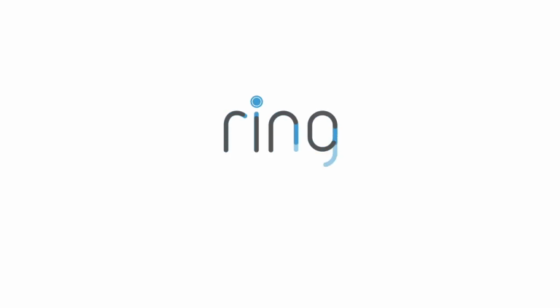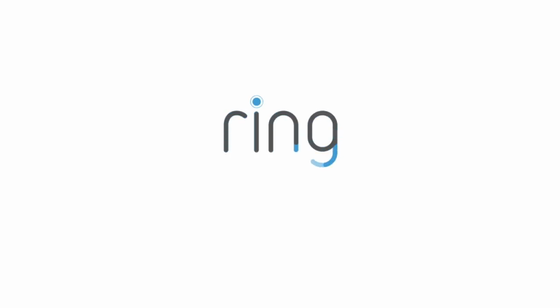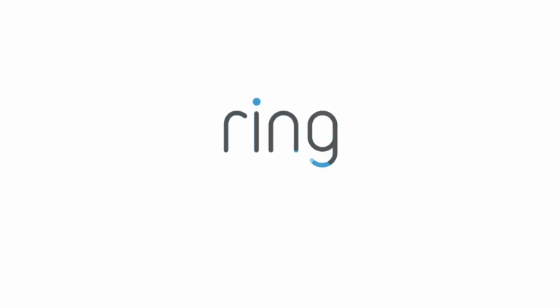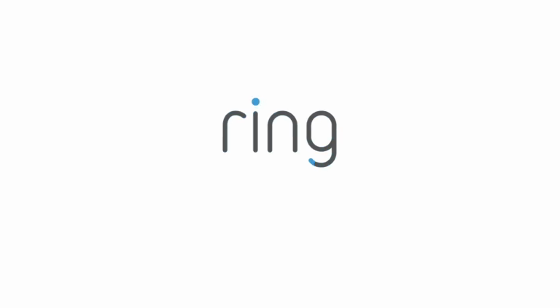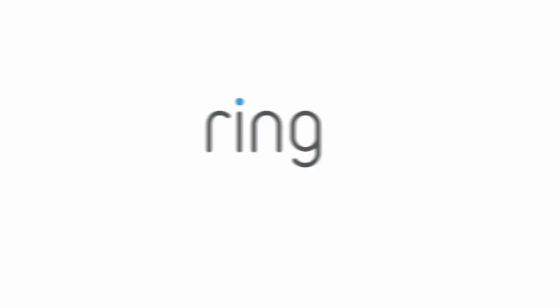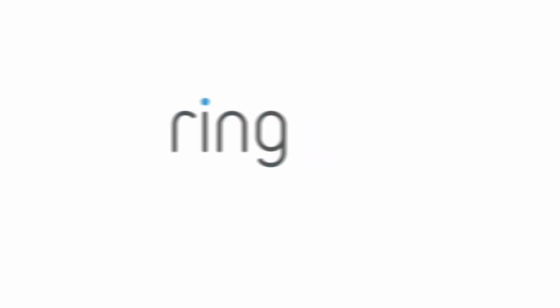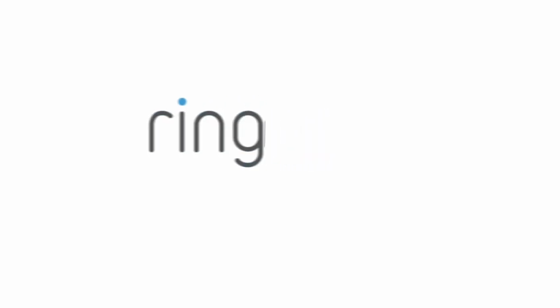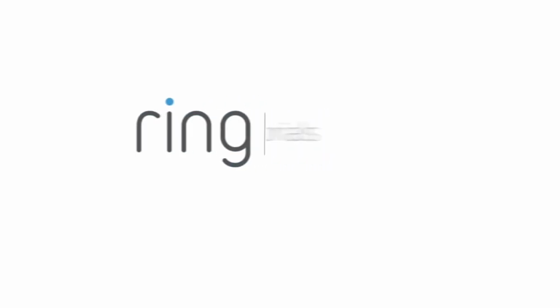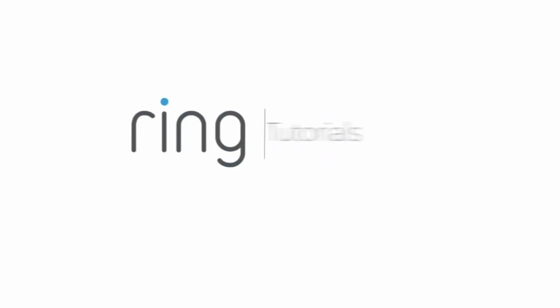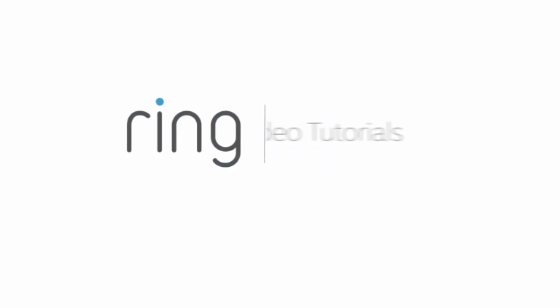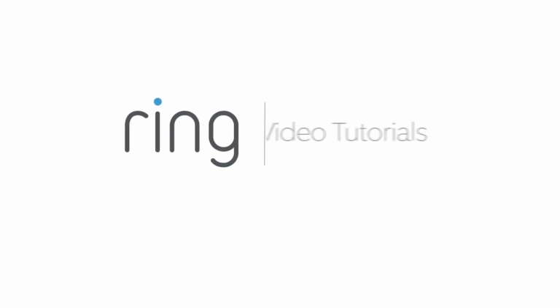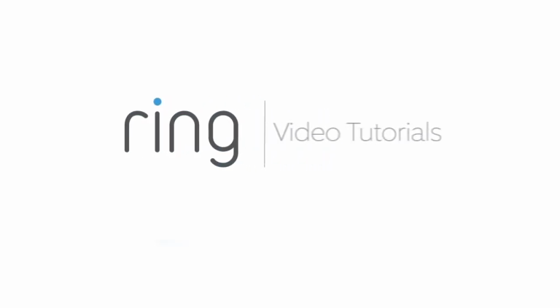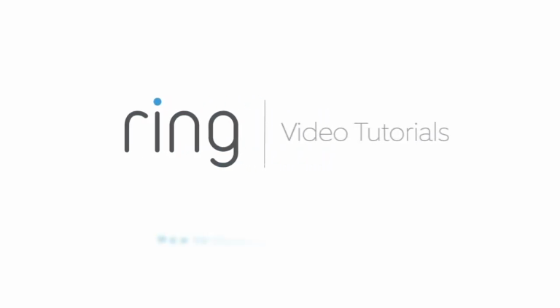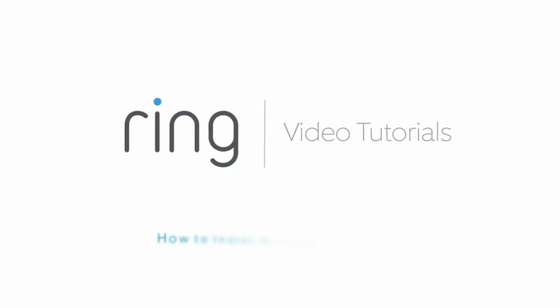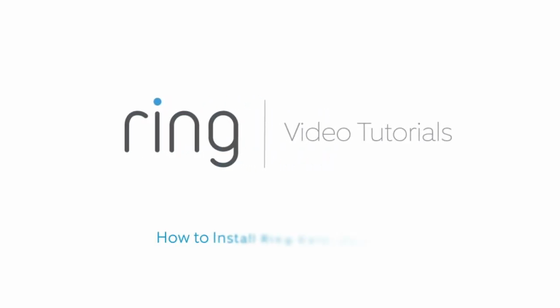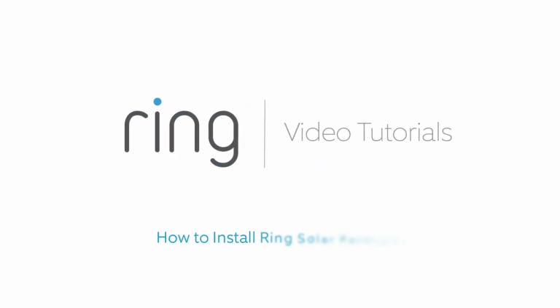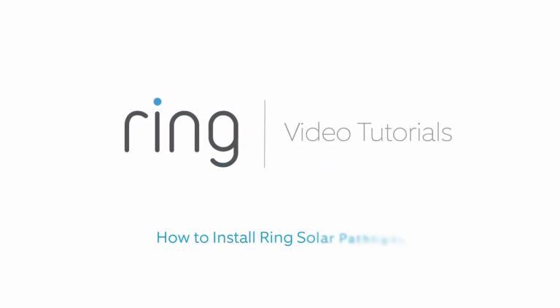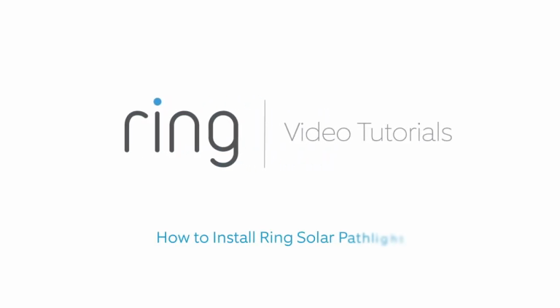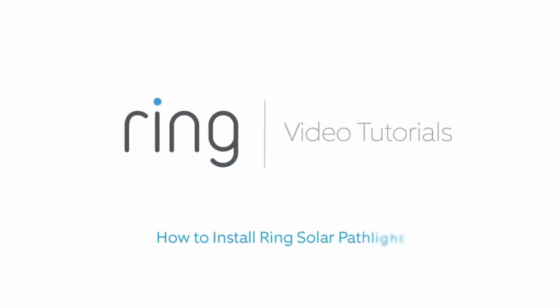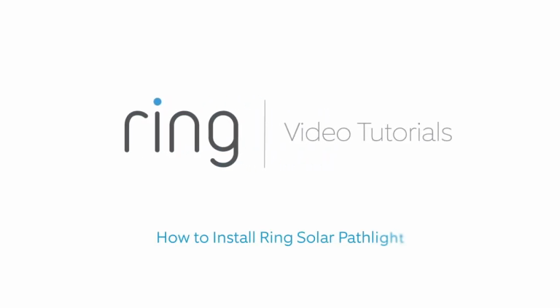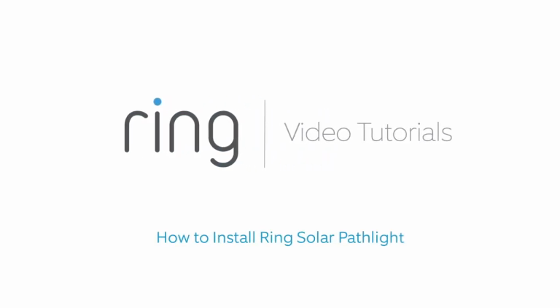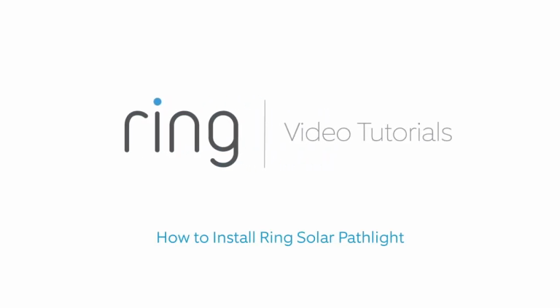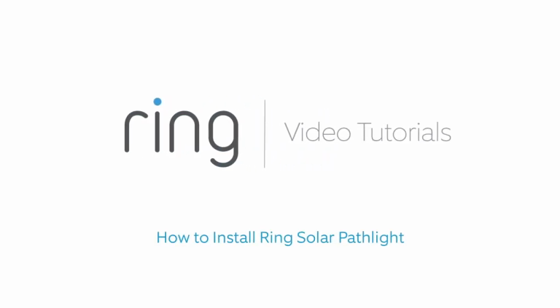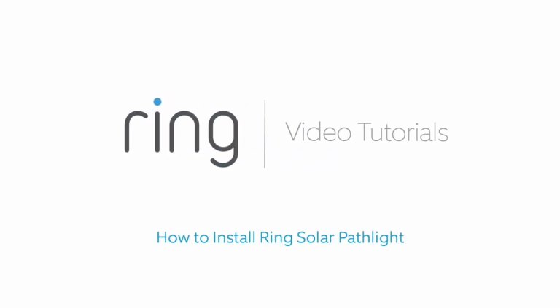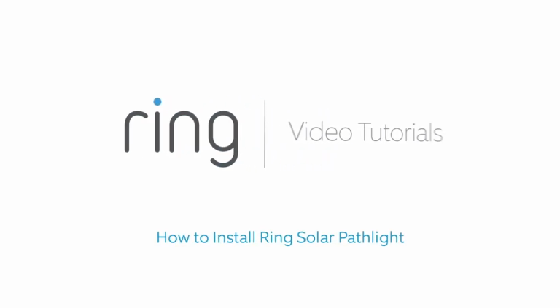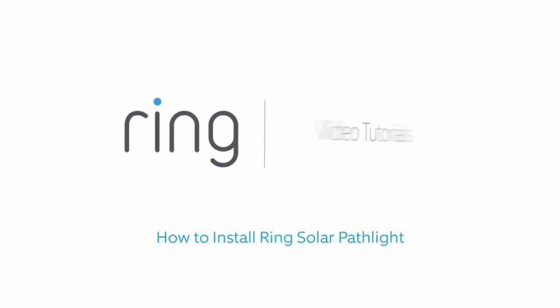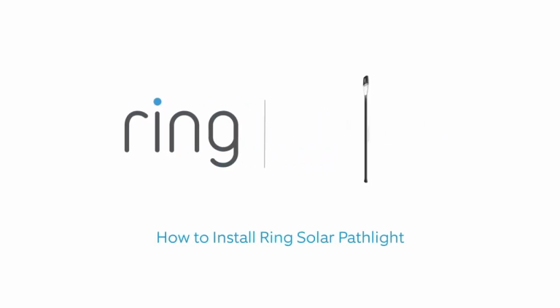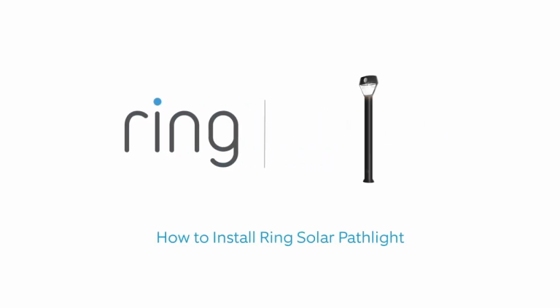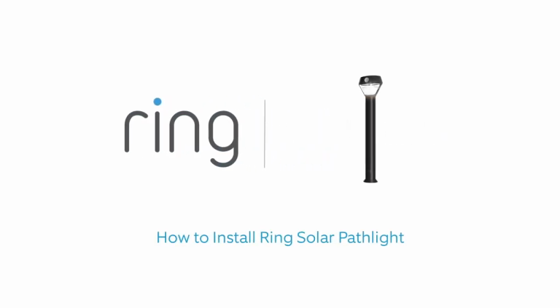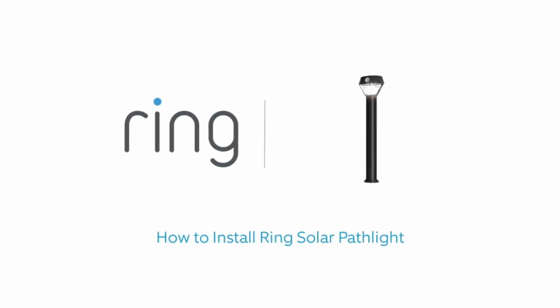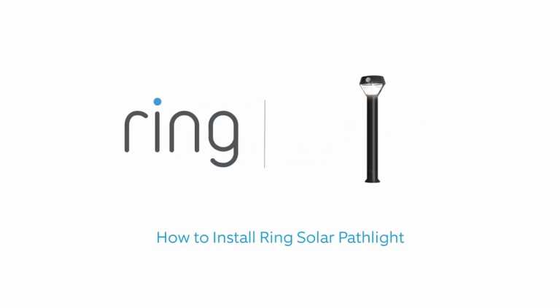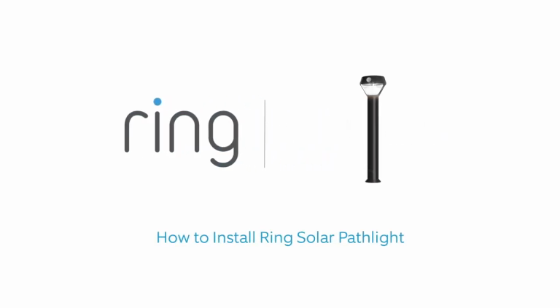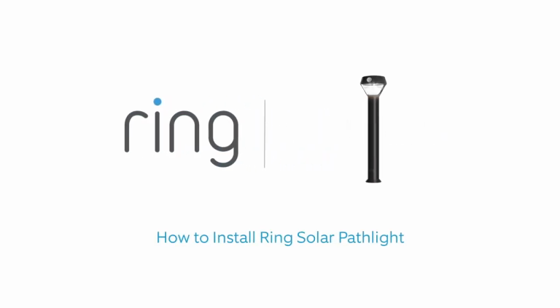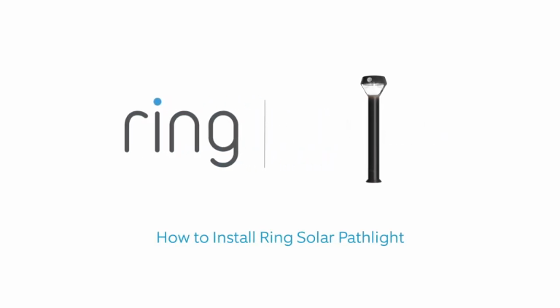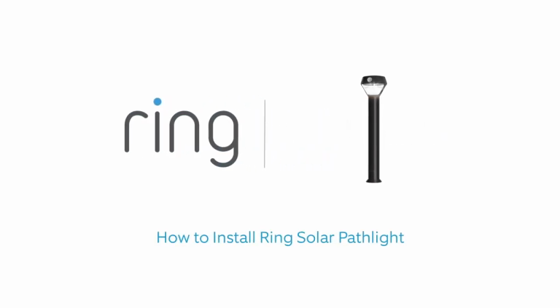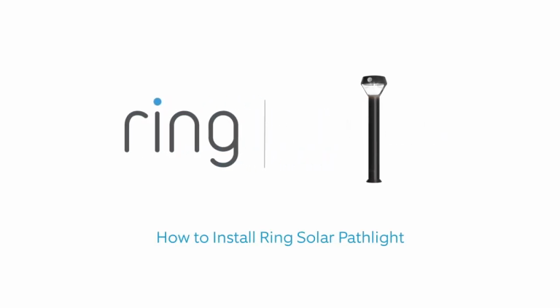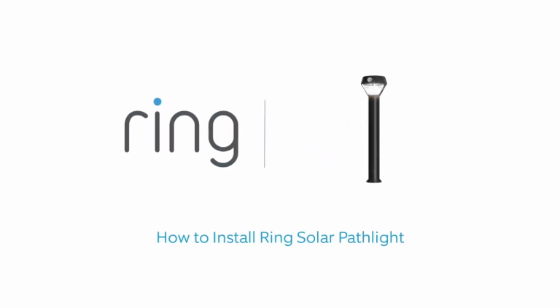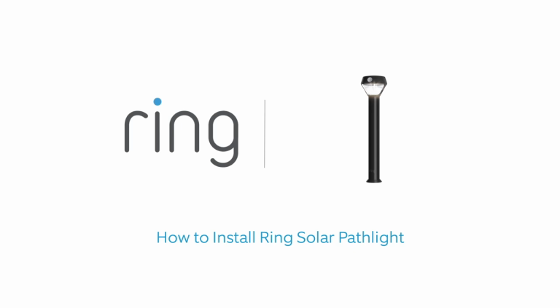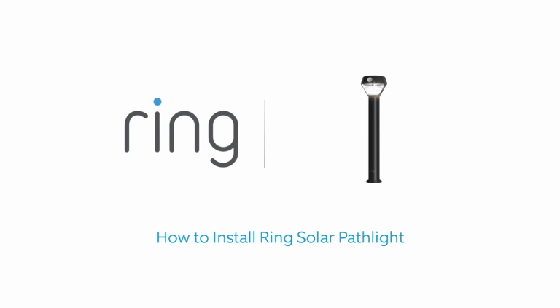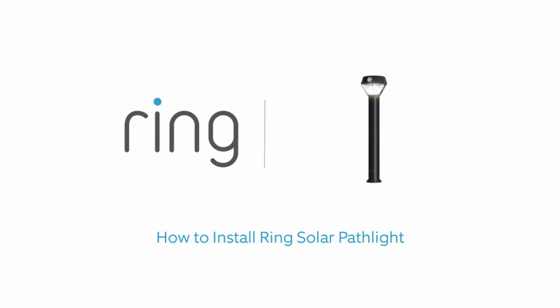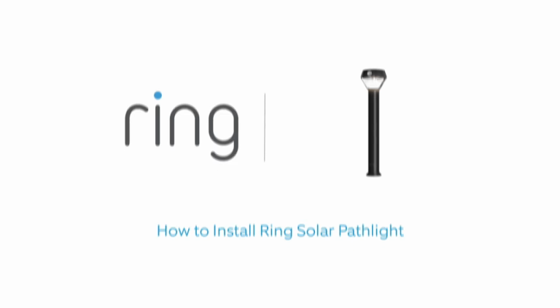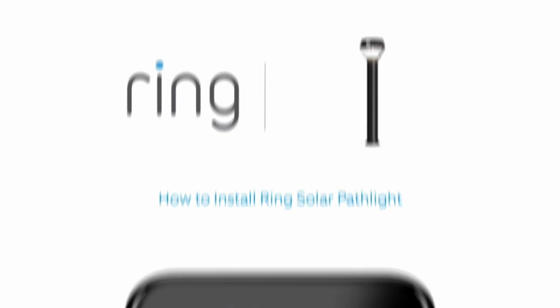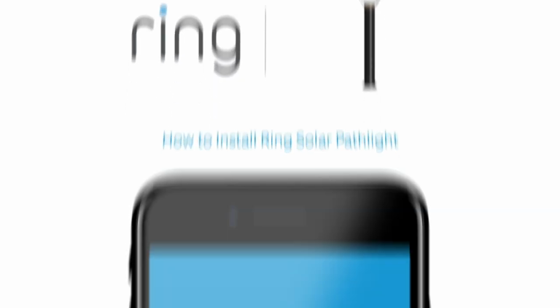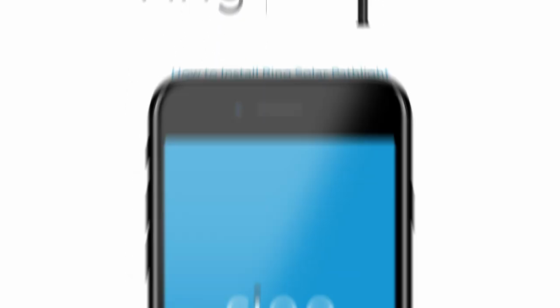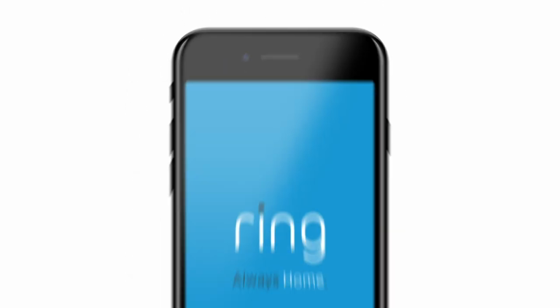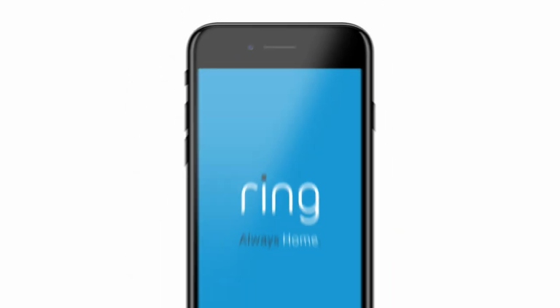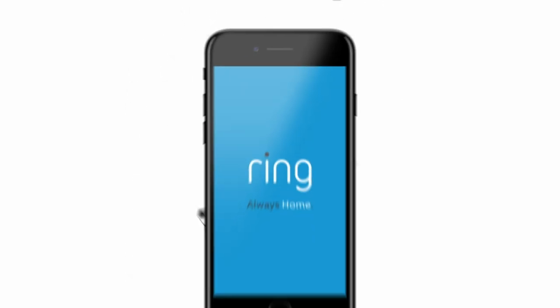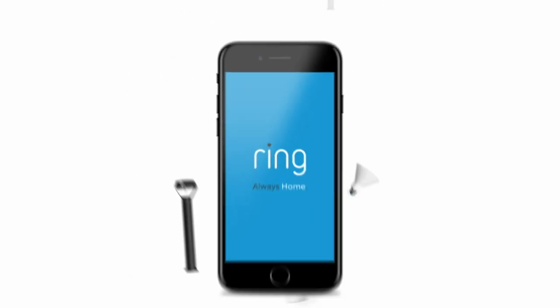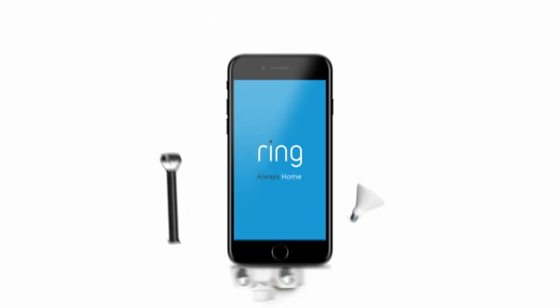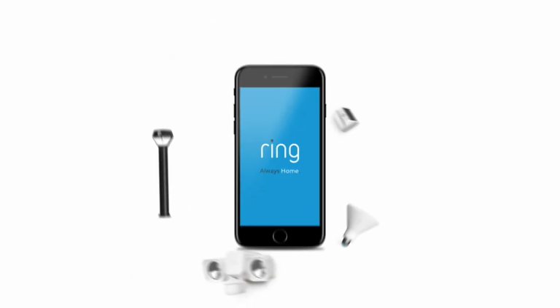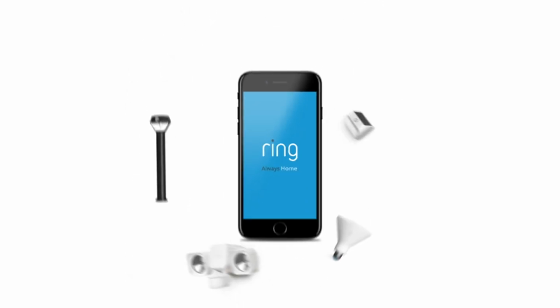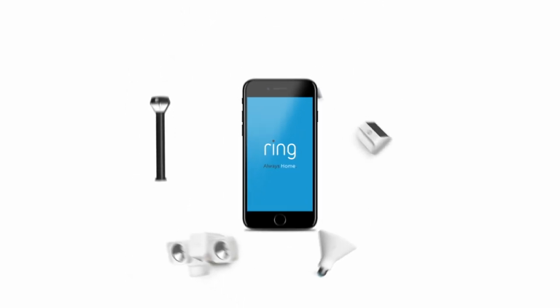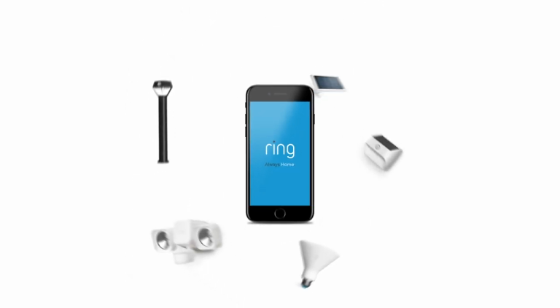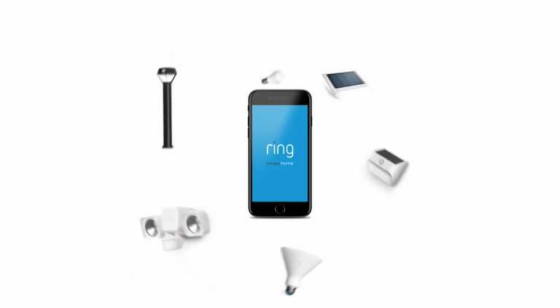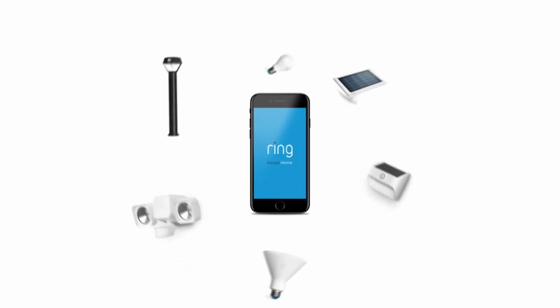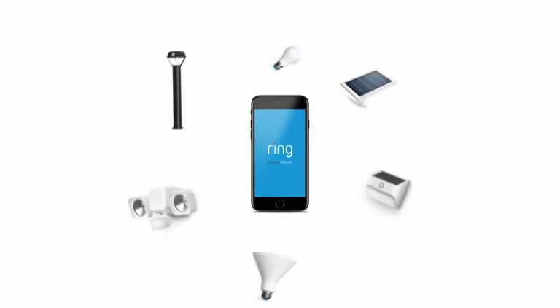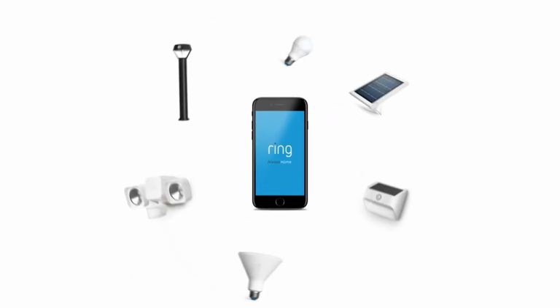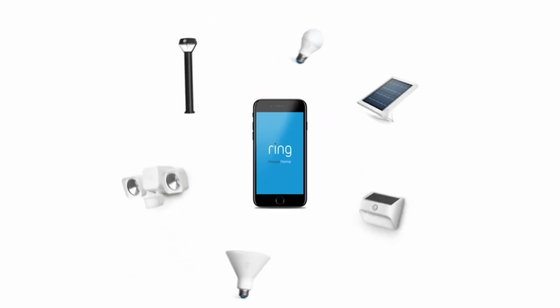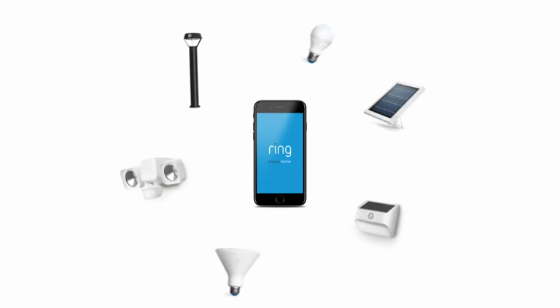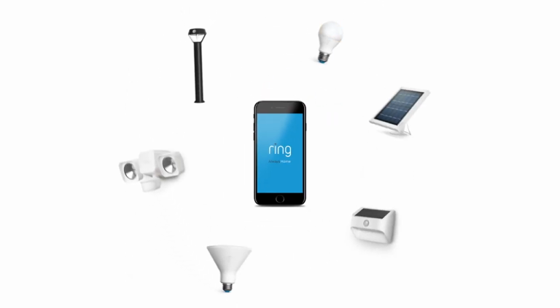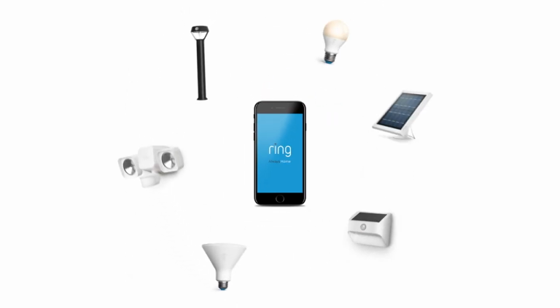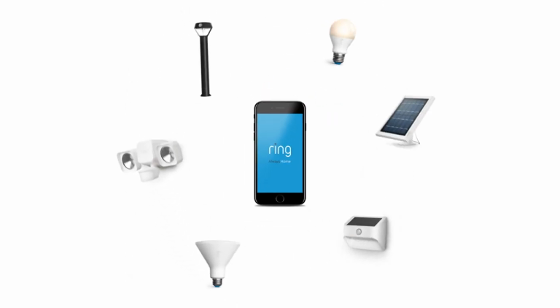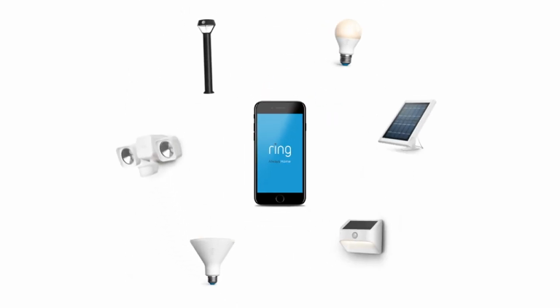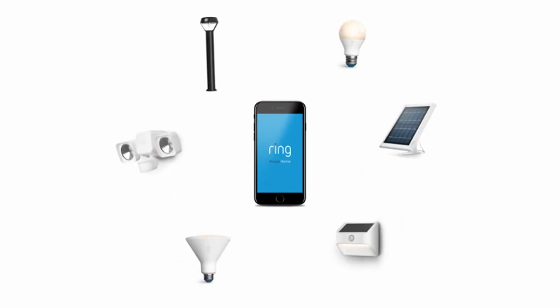This video shows you how to install Ring Solar Pathlight, a smart light that connects to the Ring app to strengthen your ring of security.